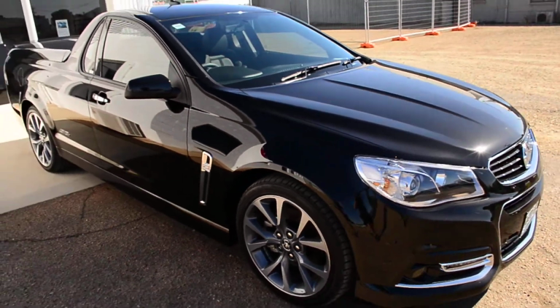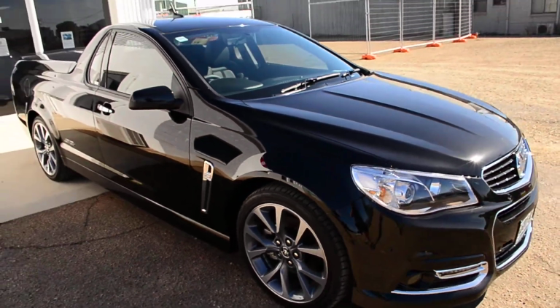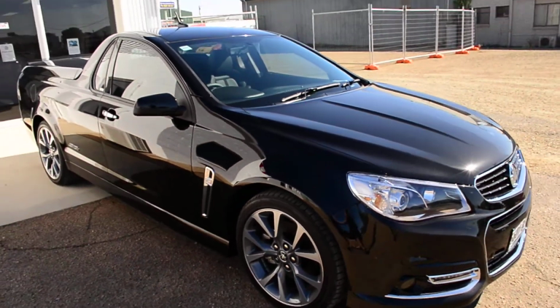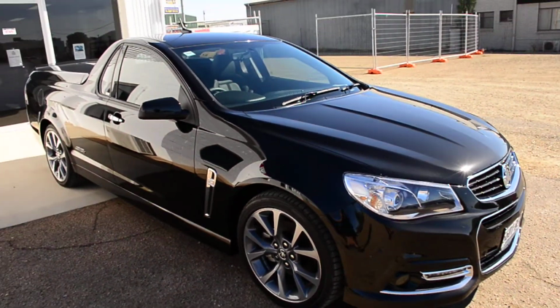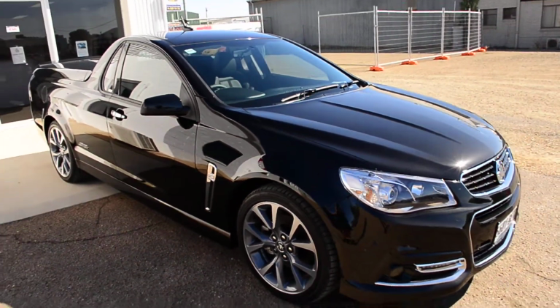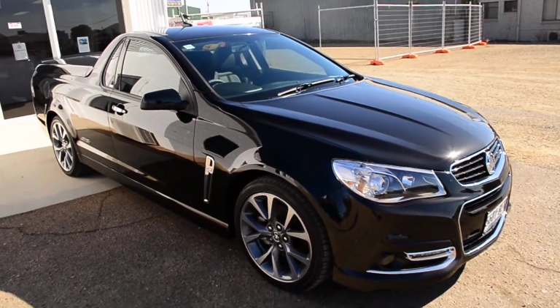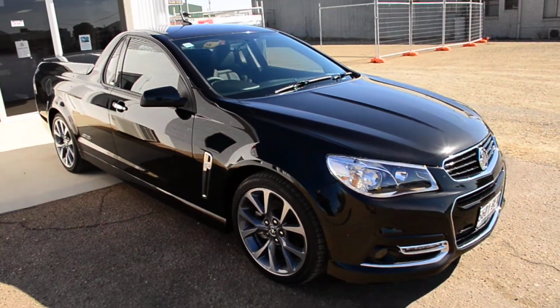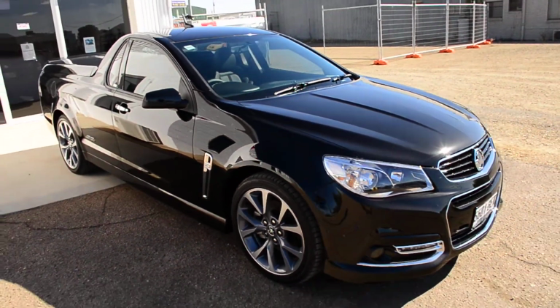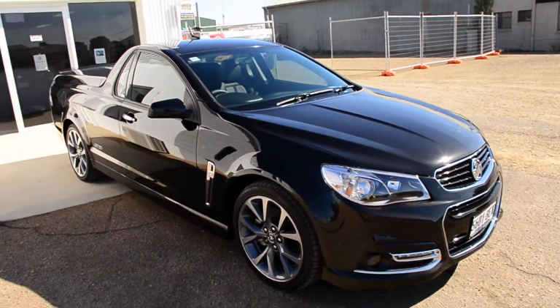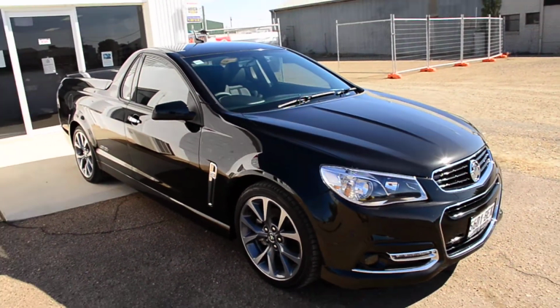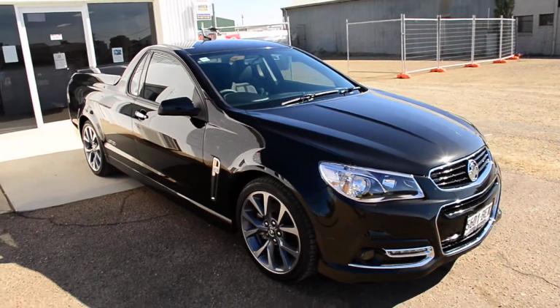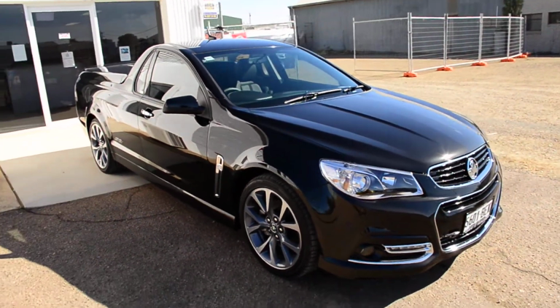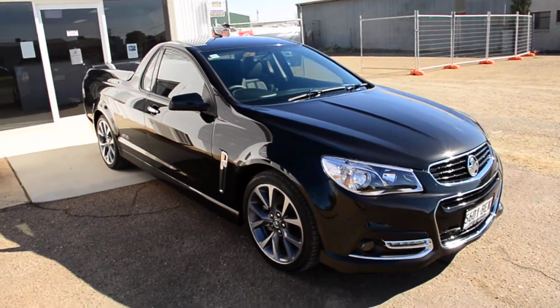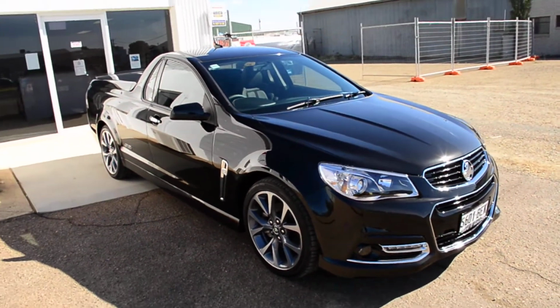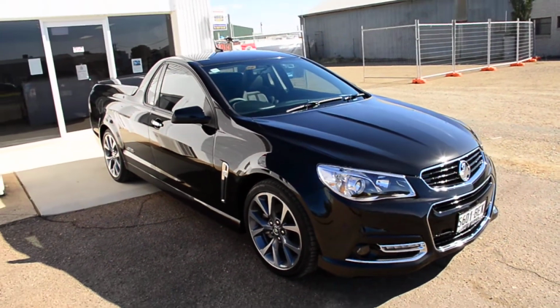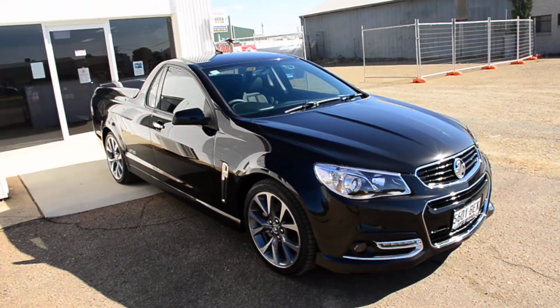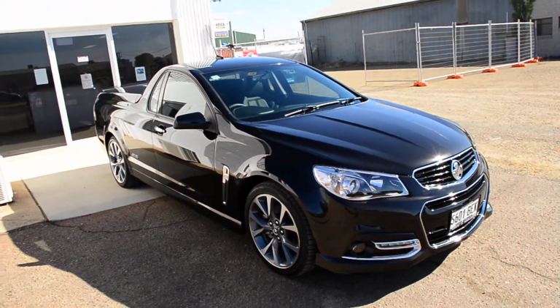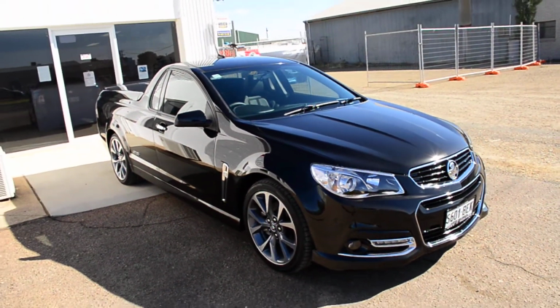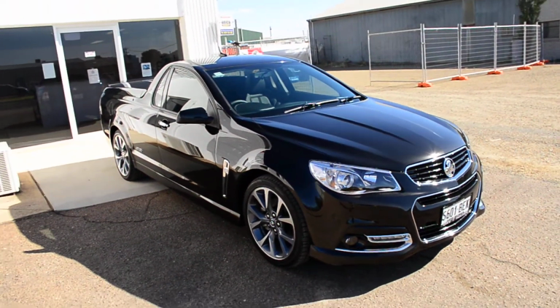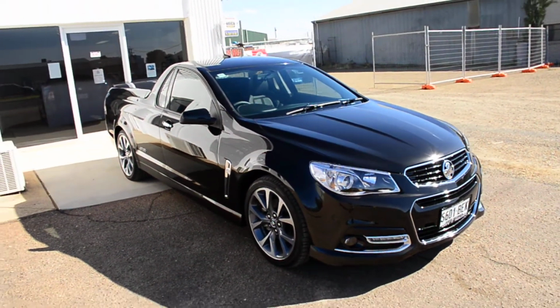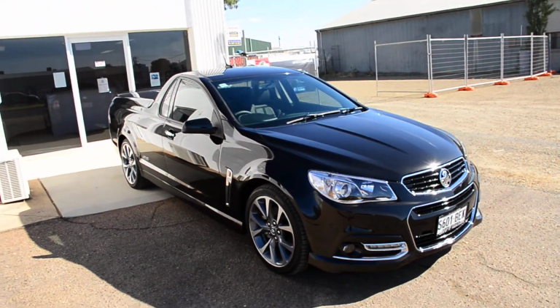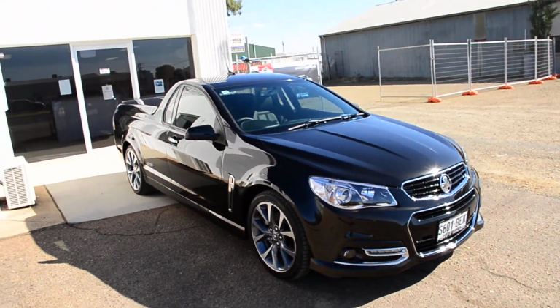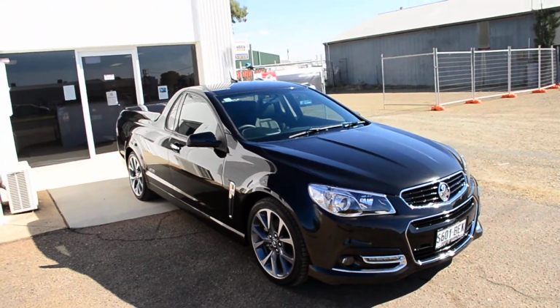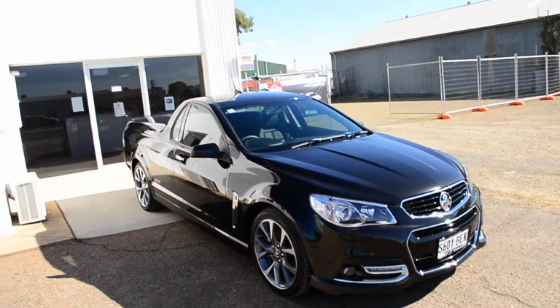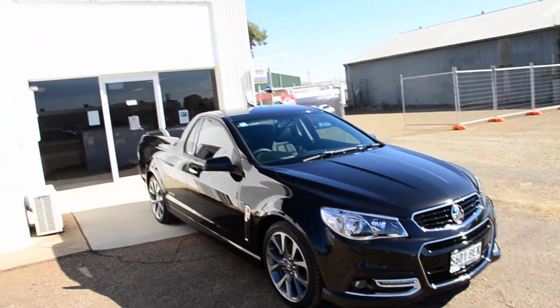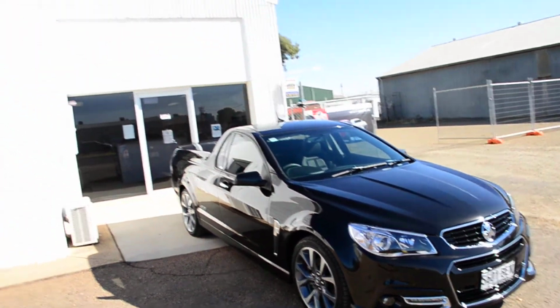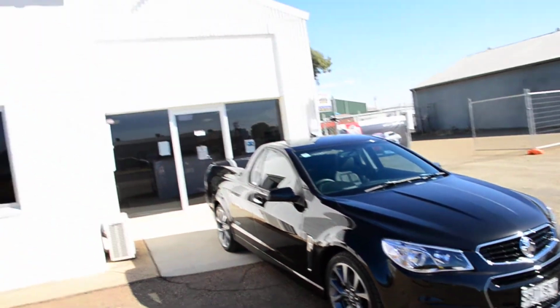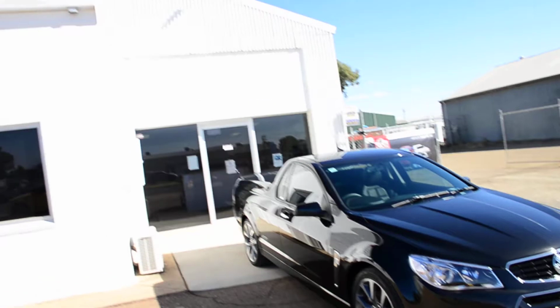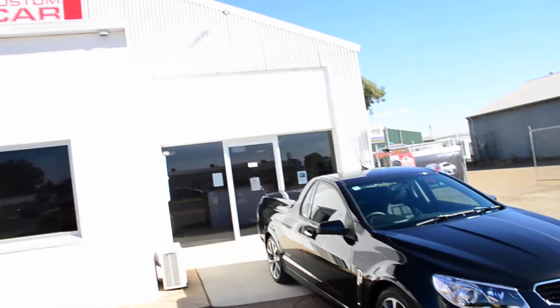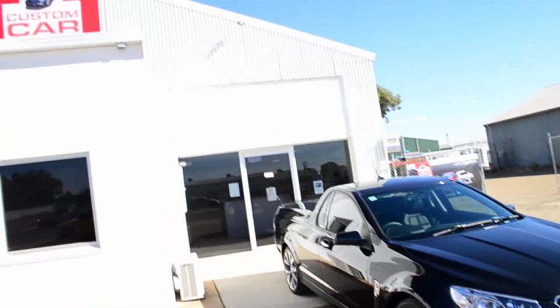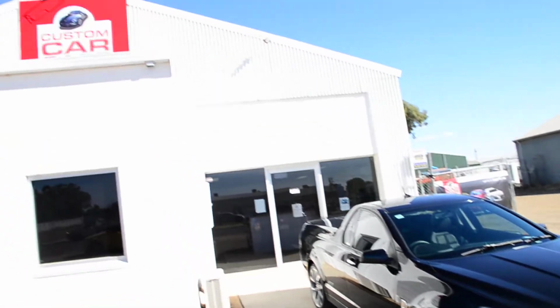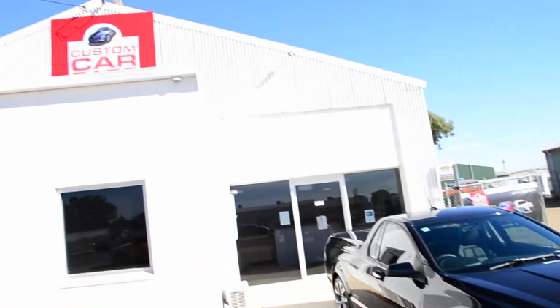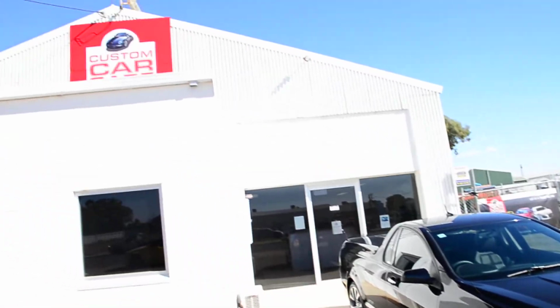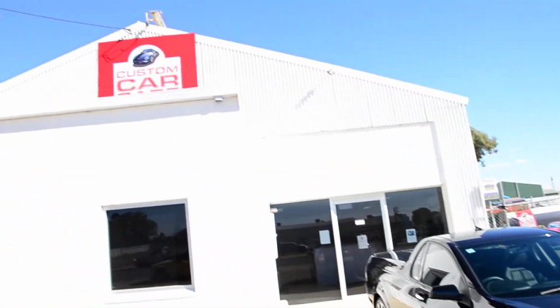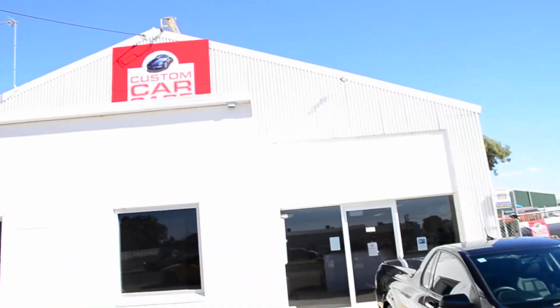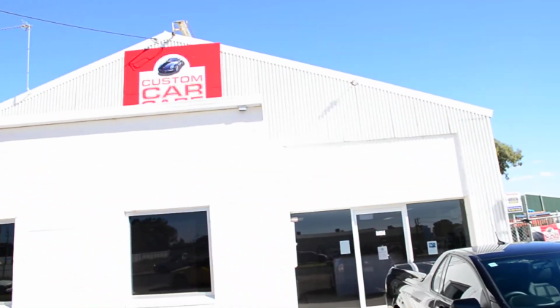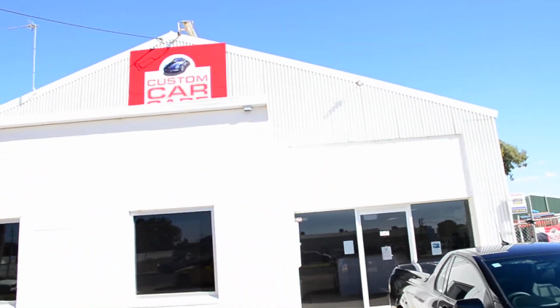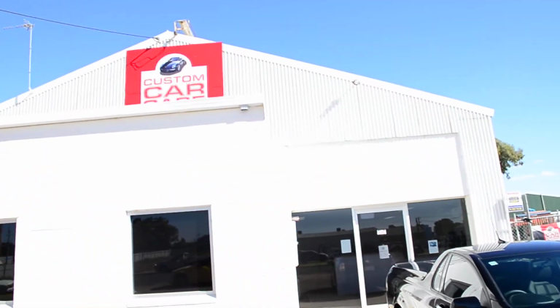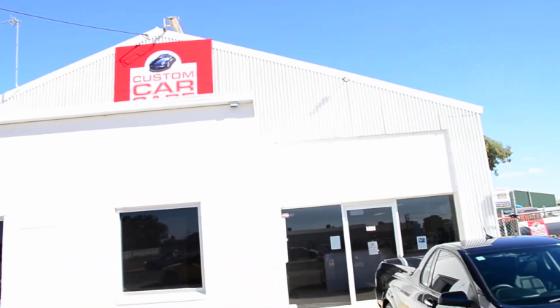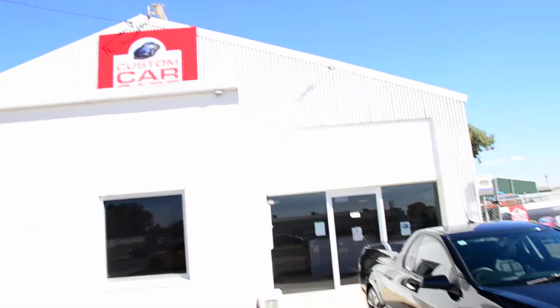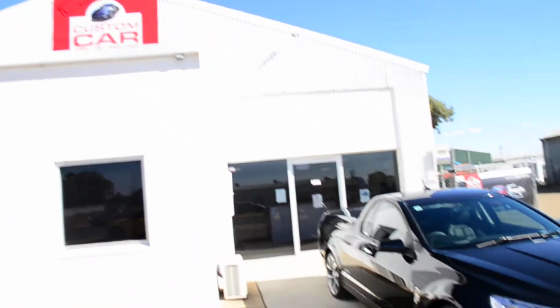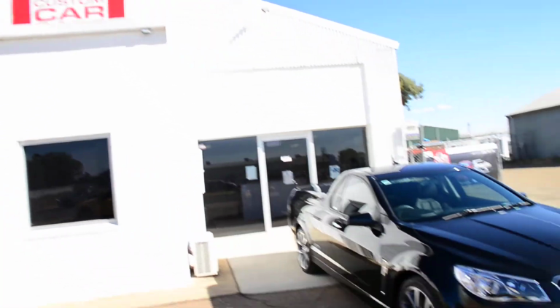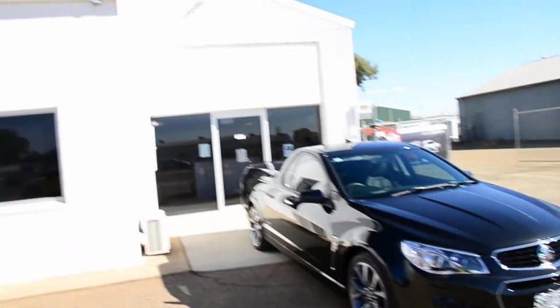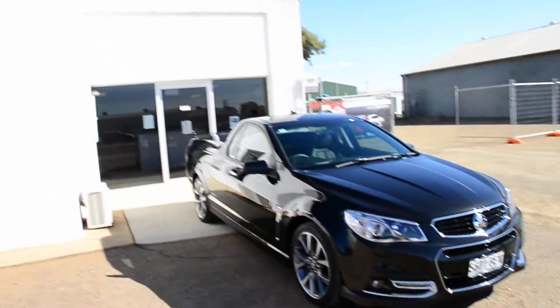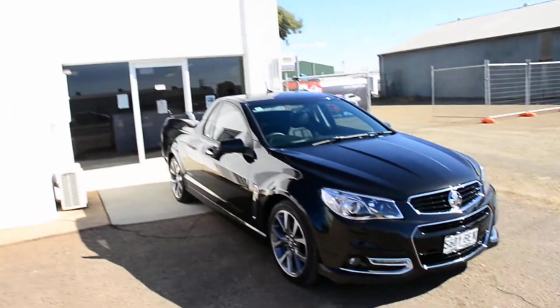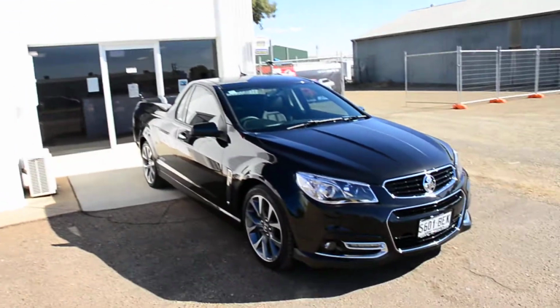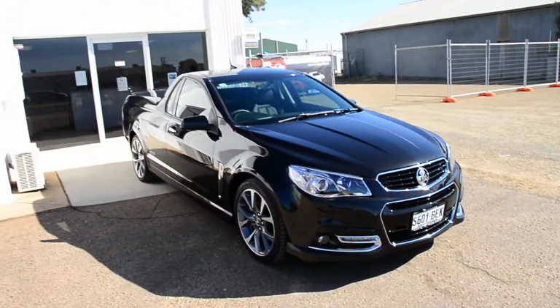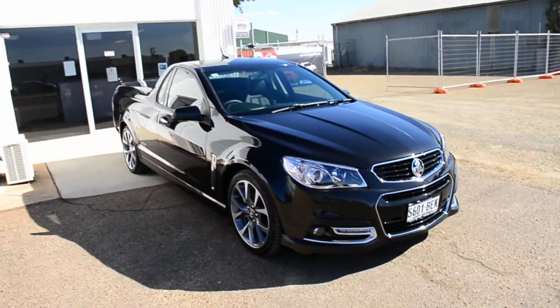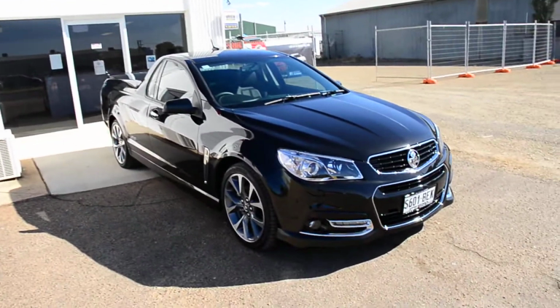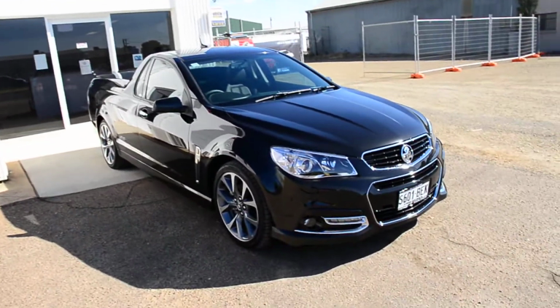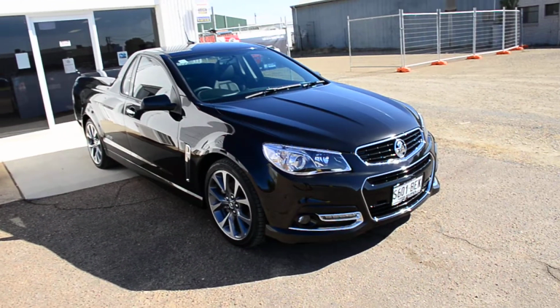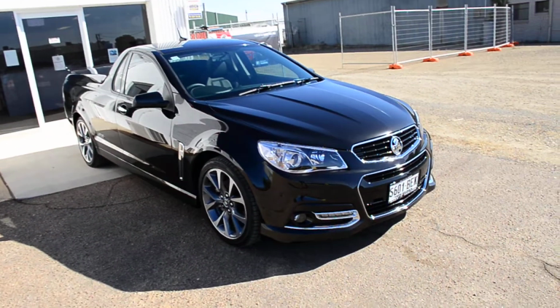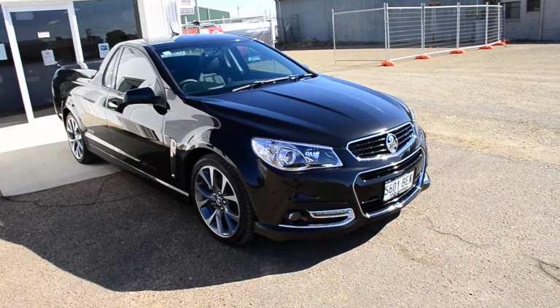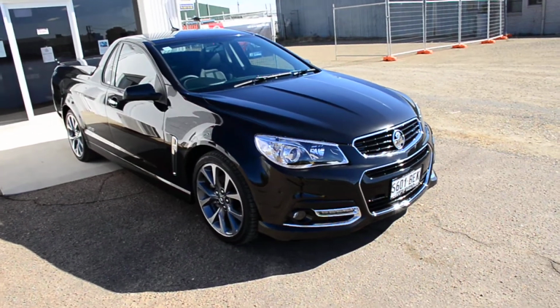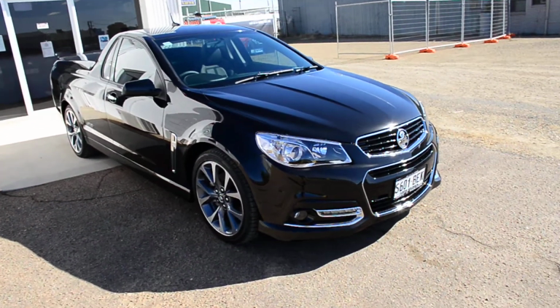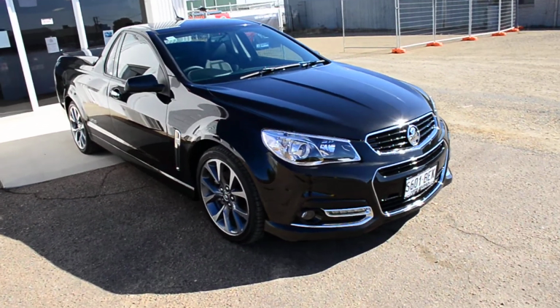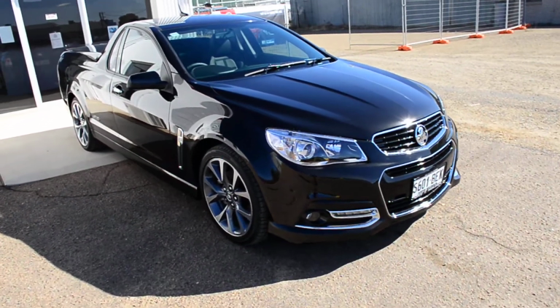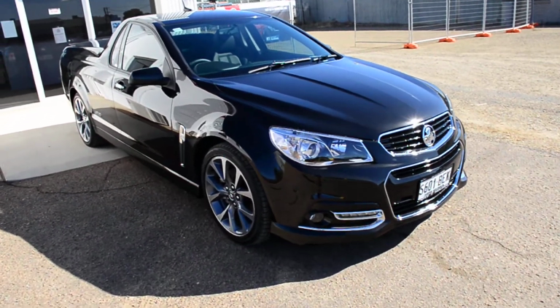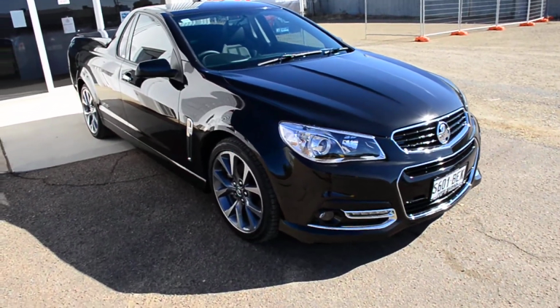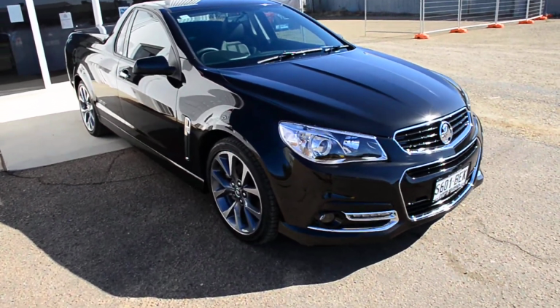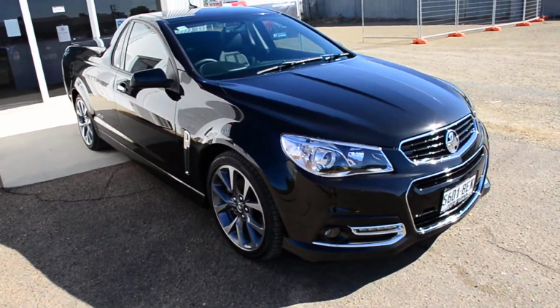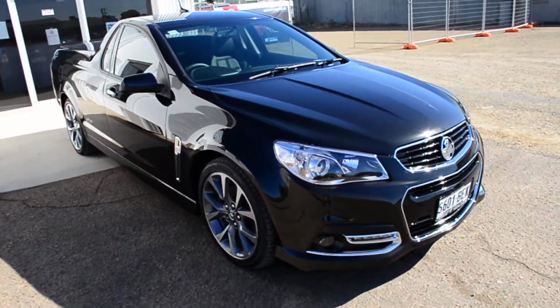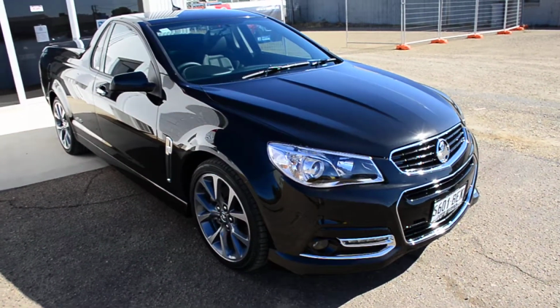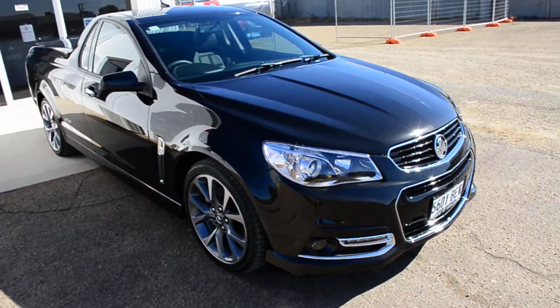It's a beautiful car, the owner will be here soon to pick it up. Nothing but the best here at Custom Car Care. Thanks for watching.